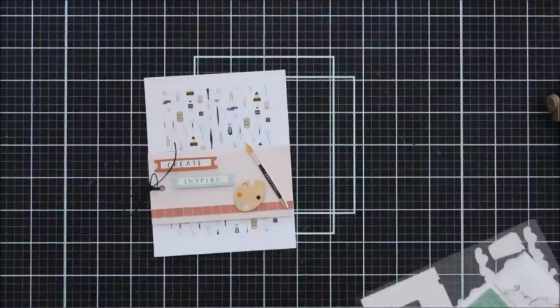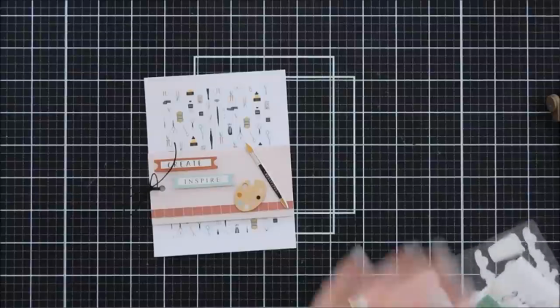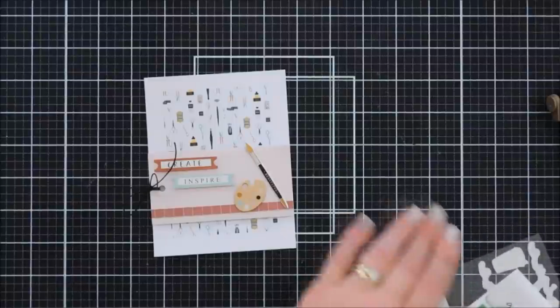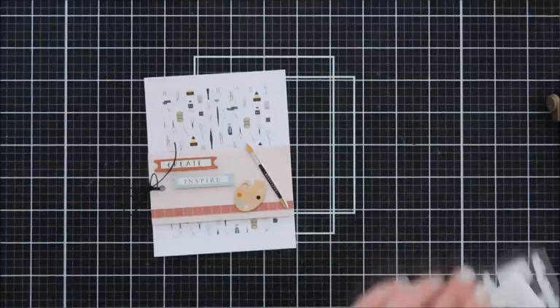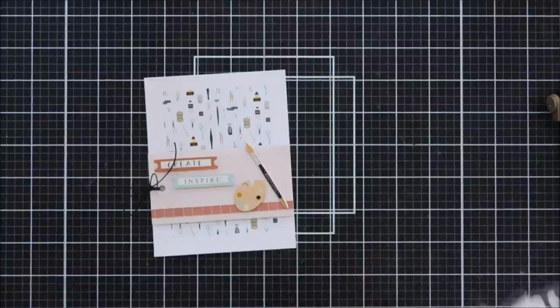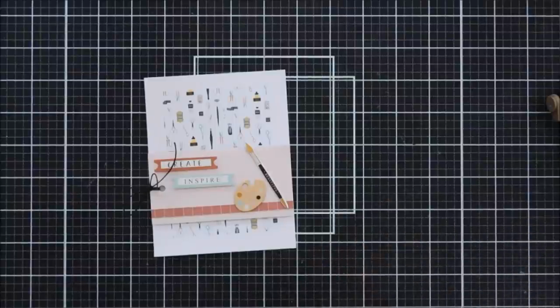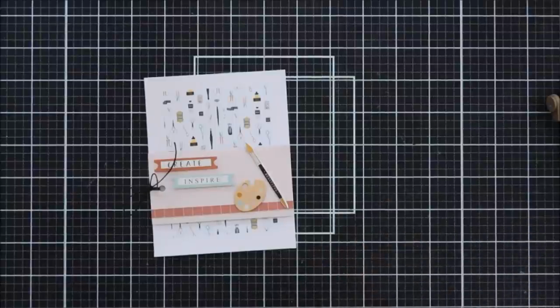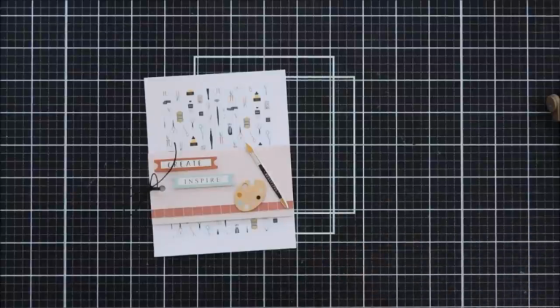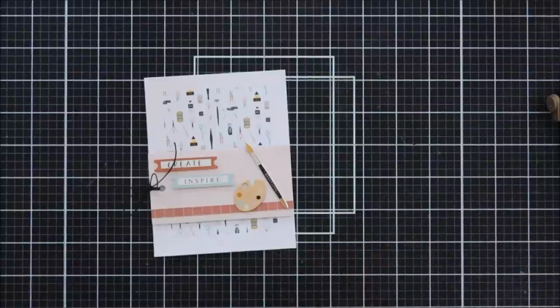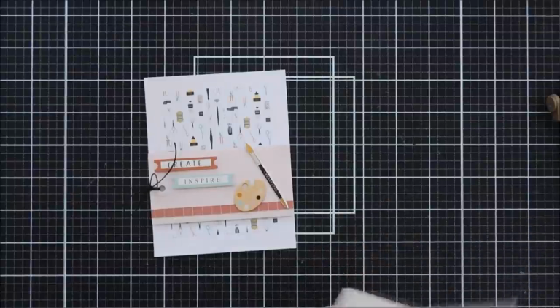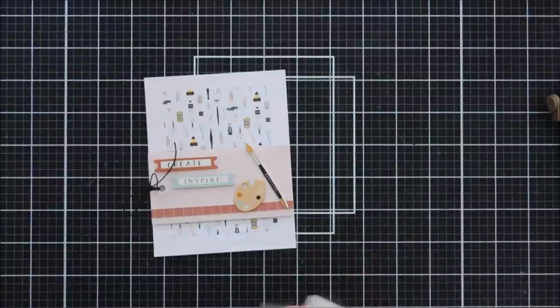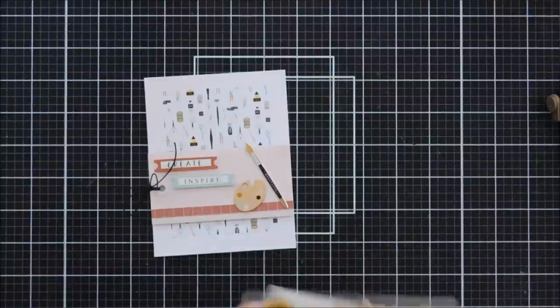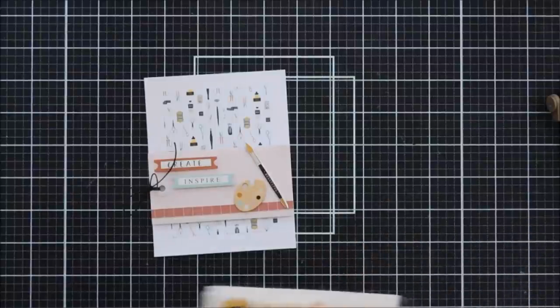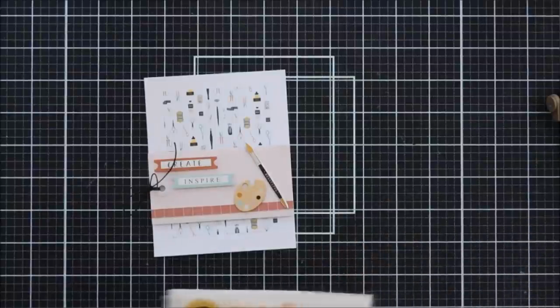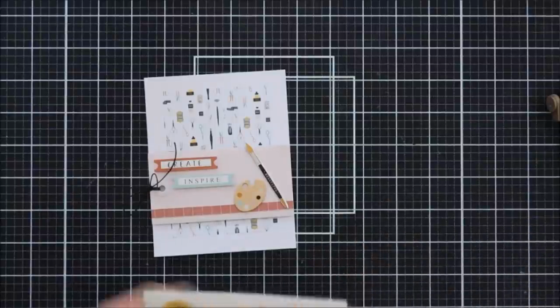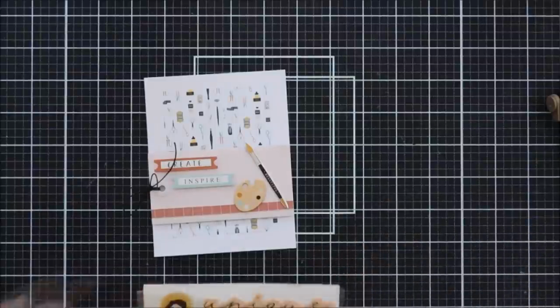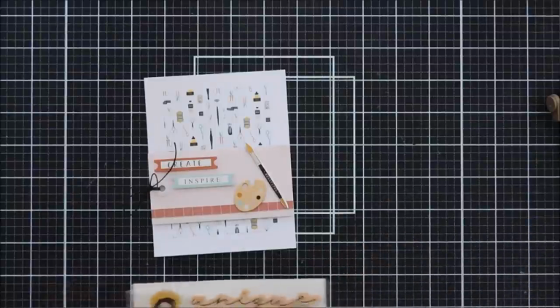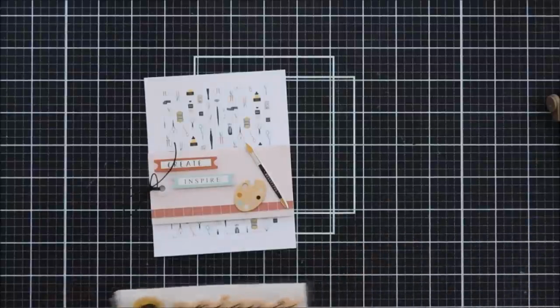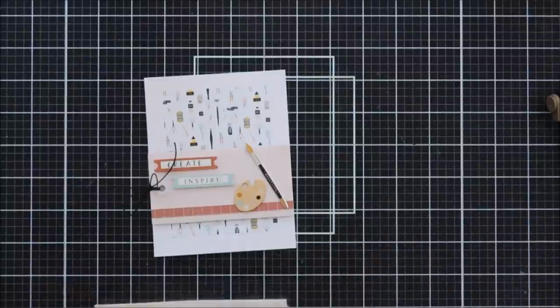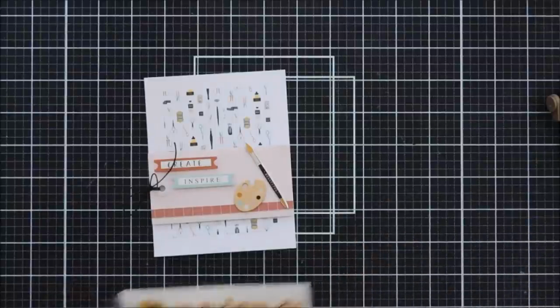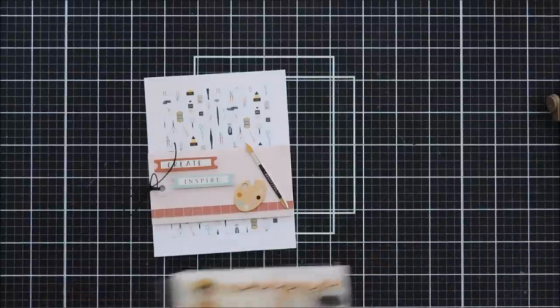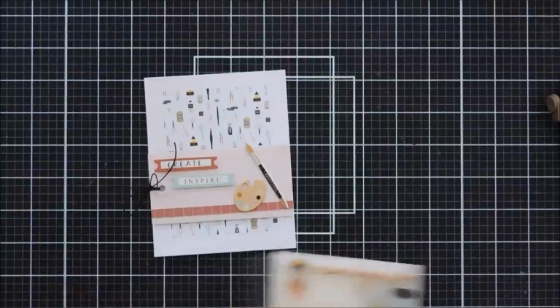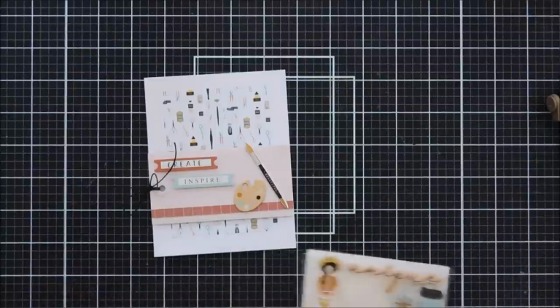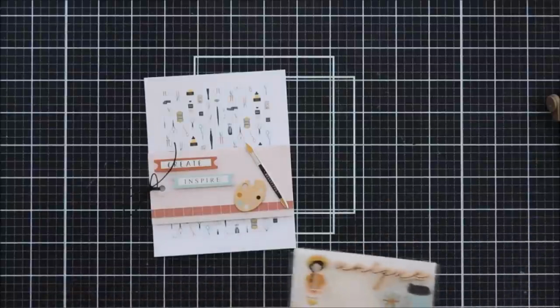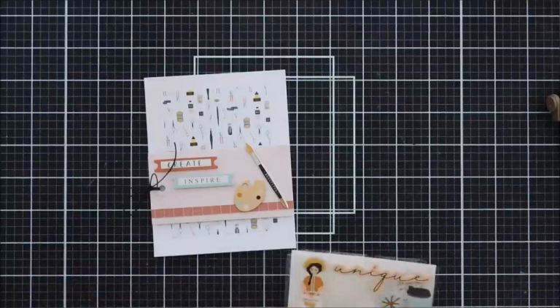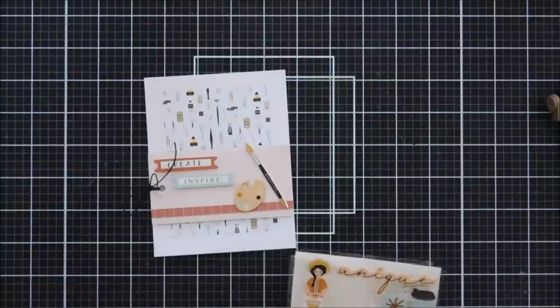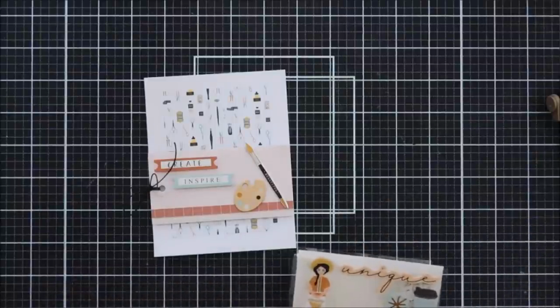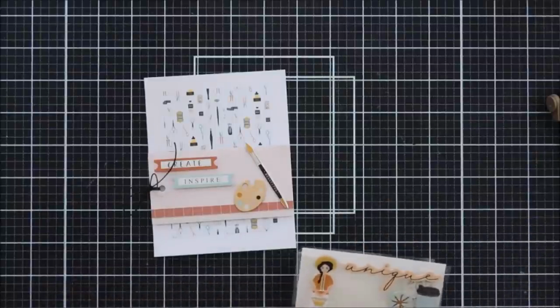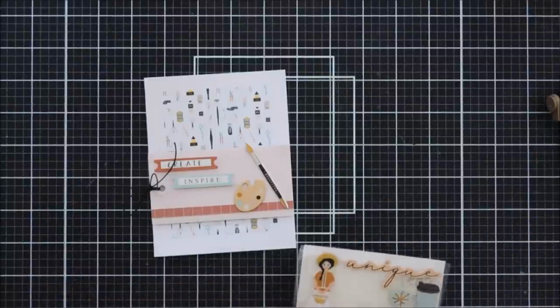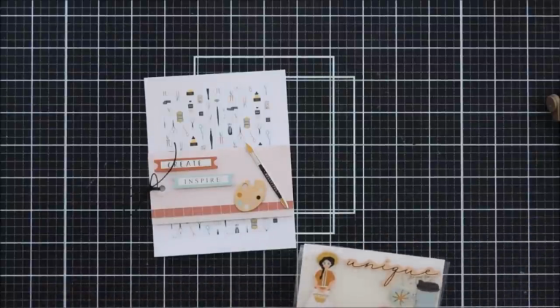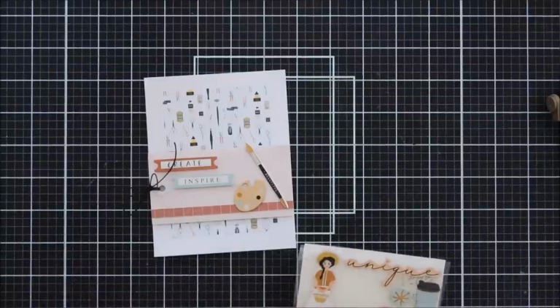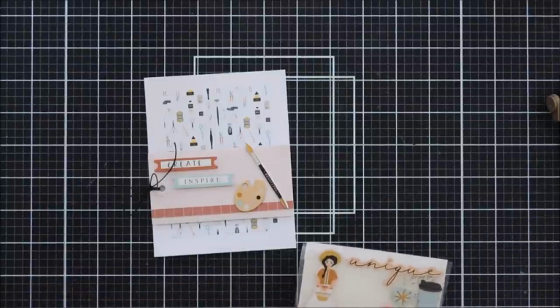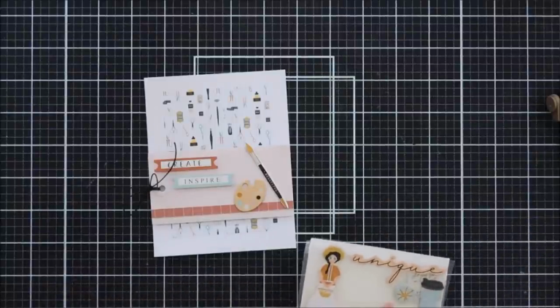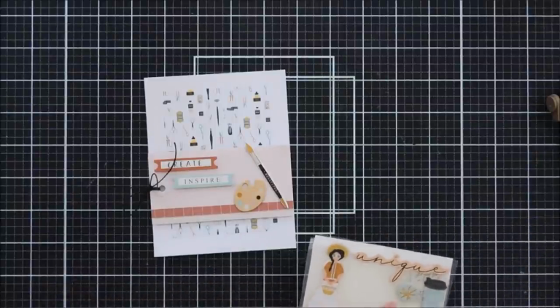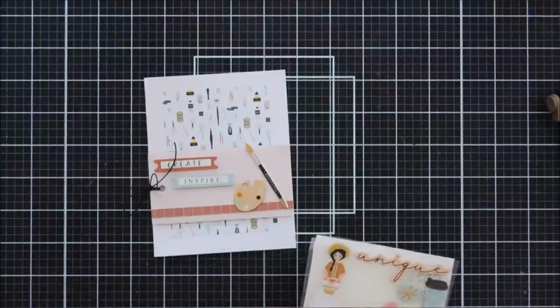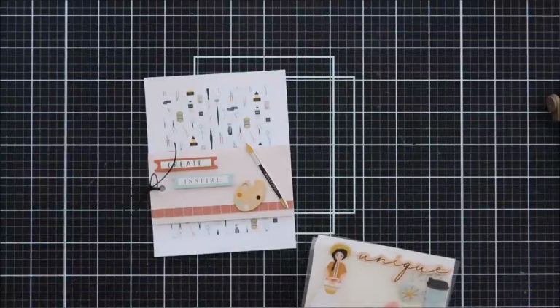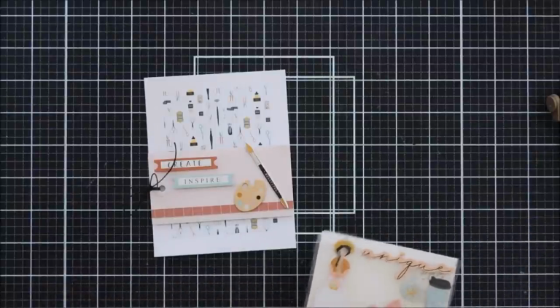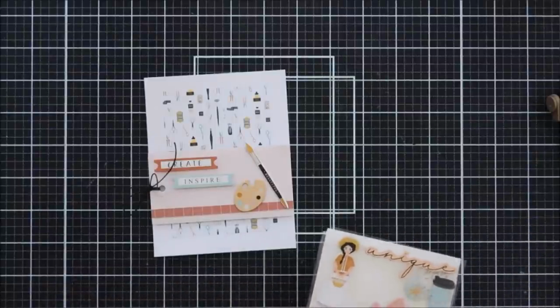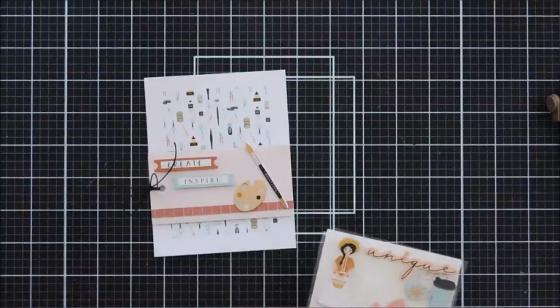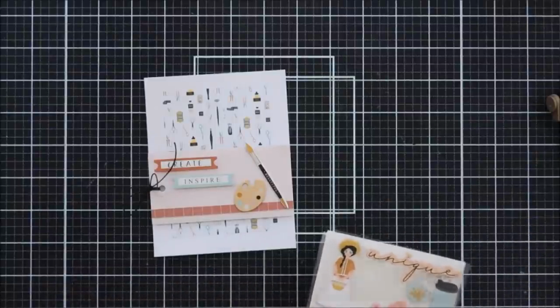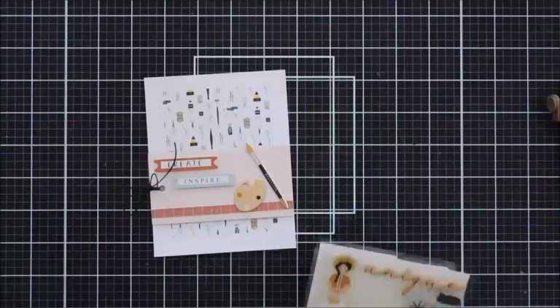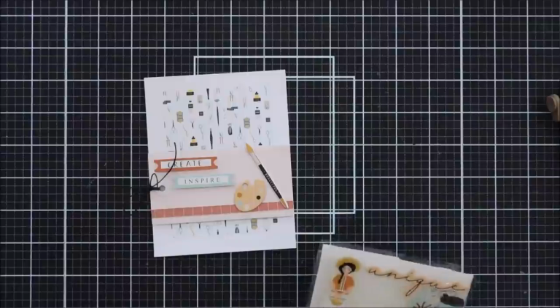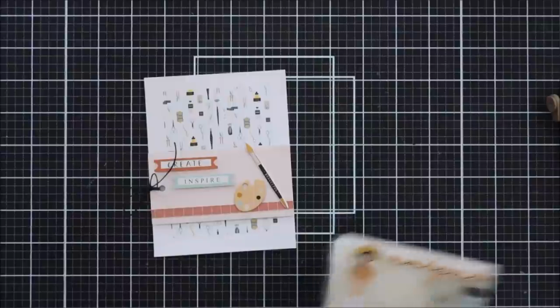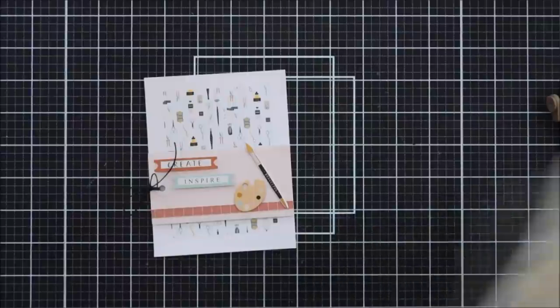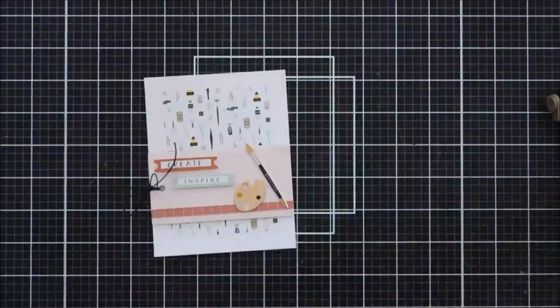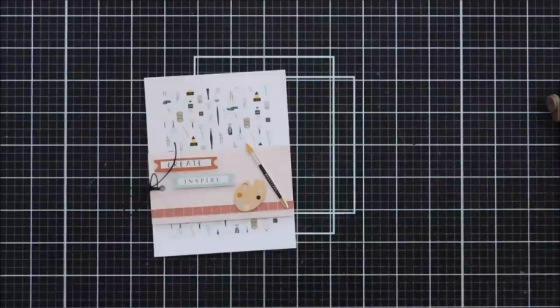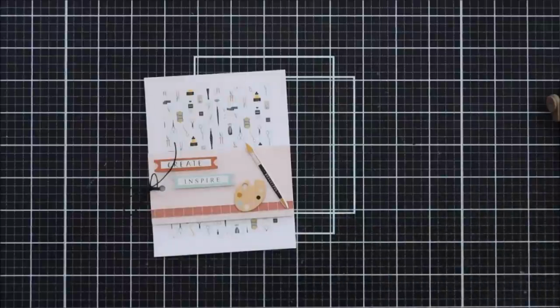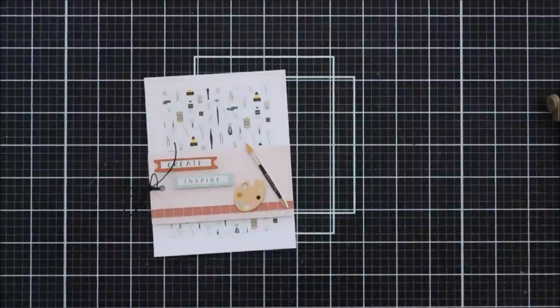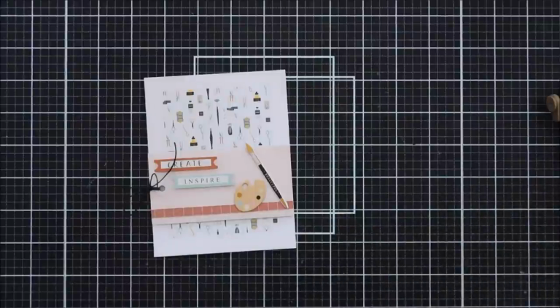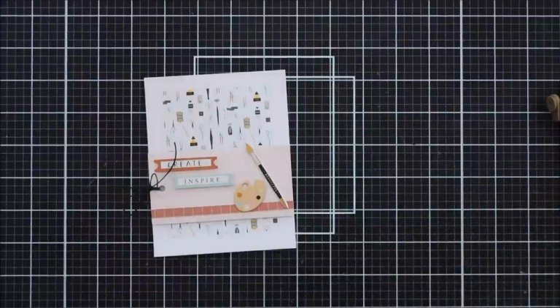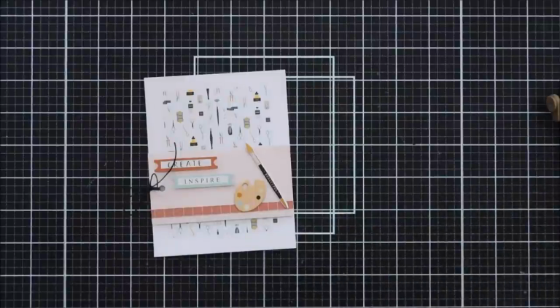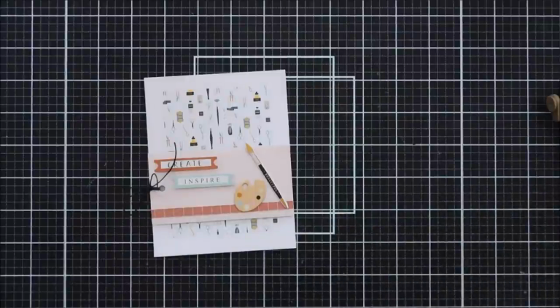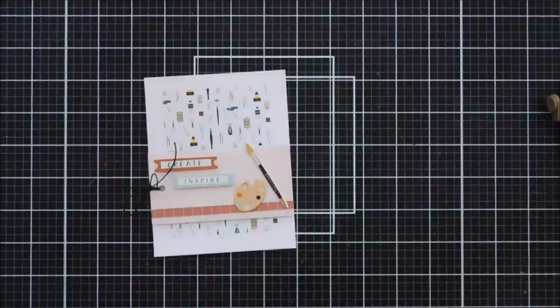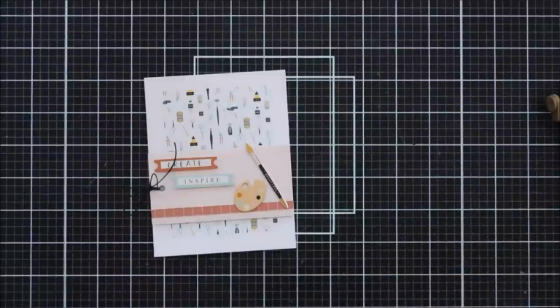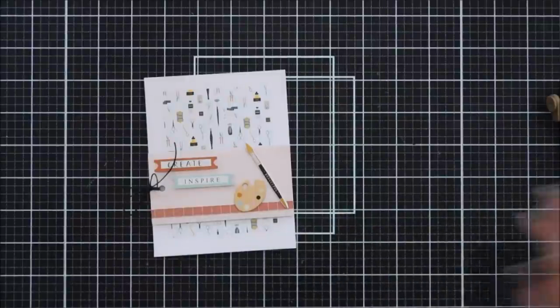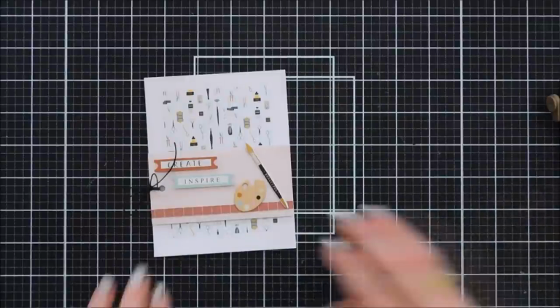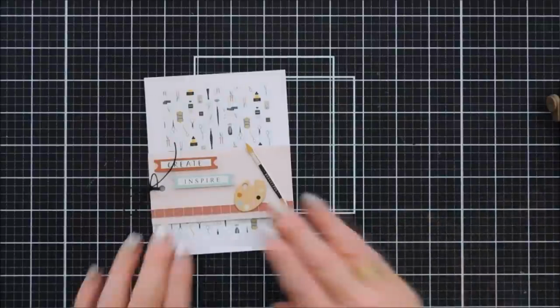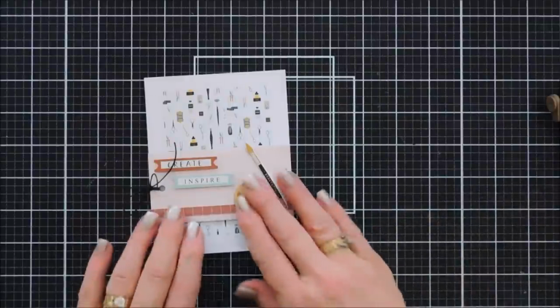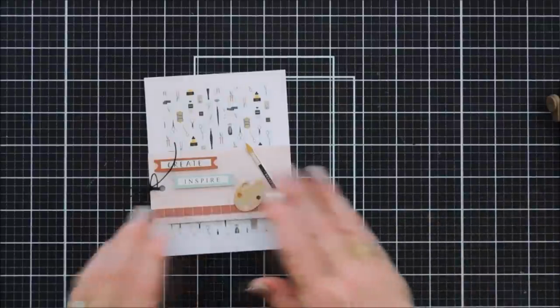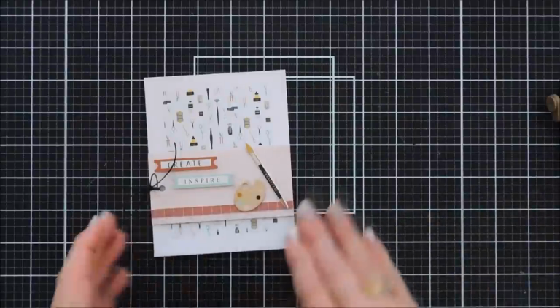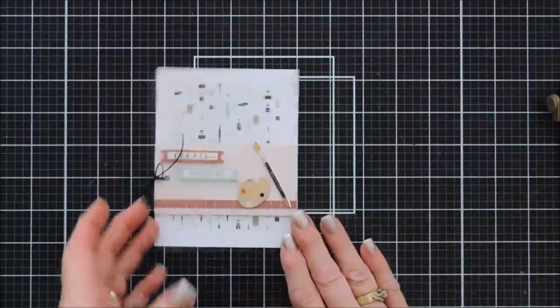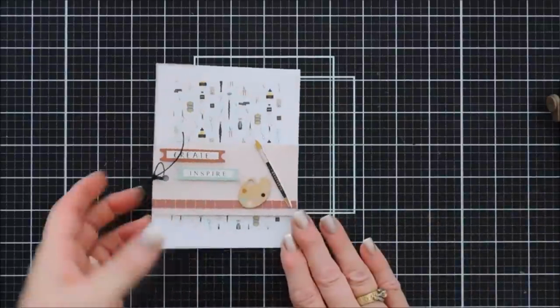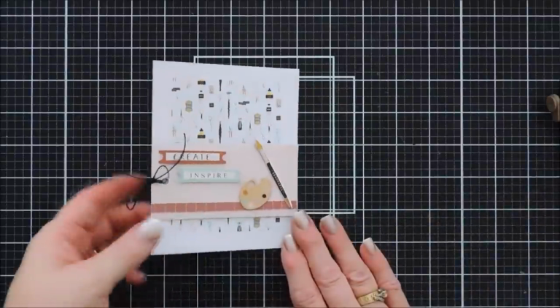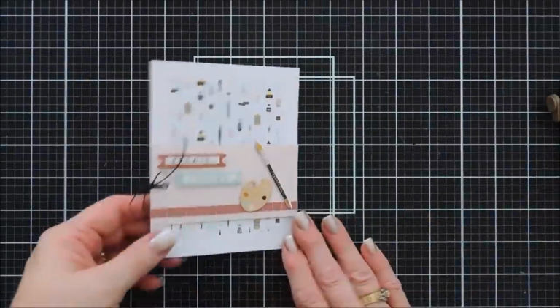That is card number nine — a pretty easy card but I think it turned out really nice. It'd be great for a crafty friend.